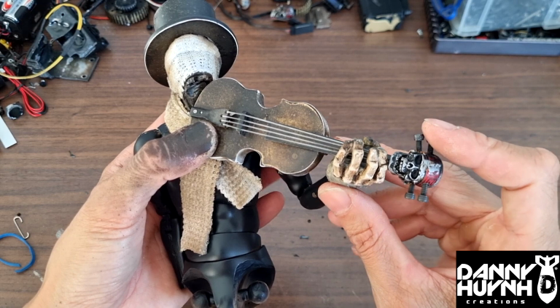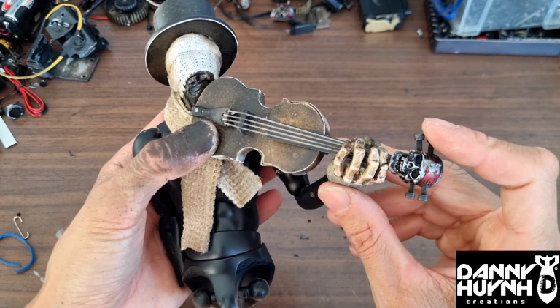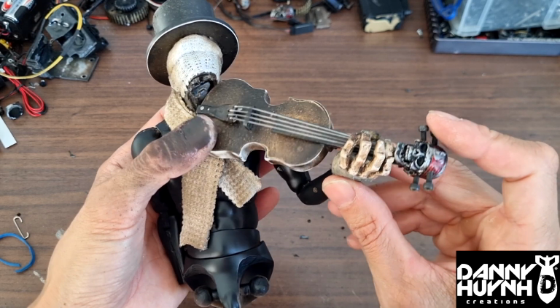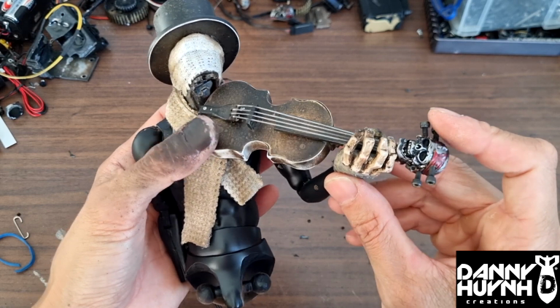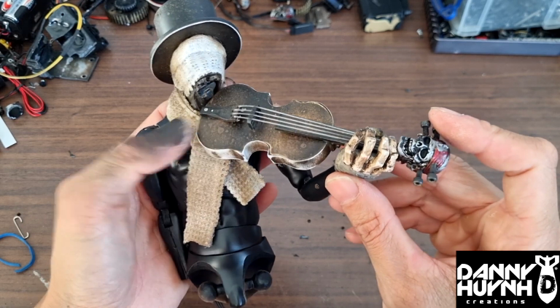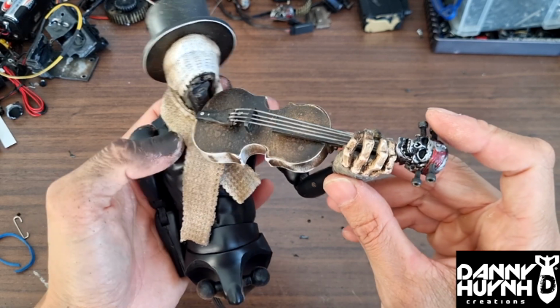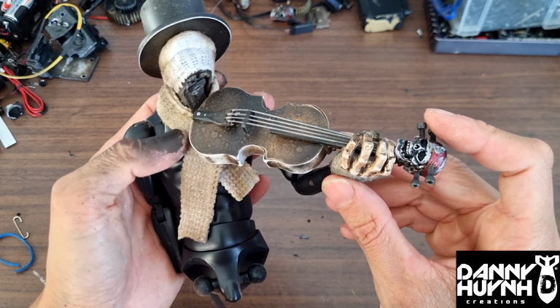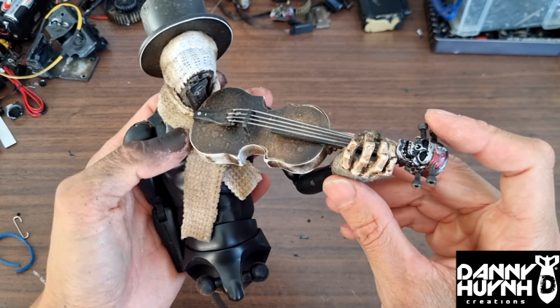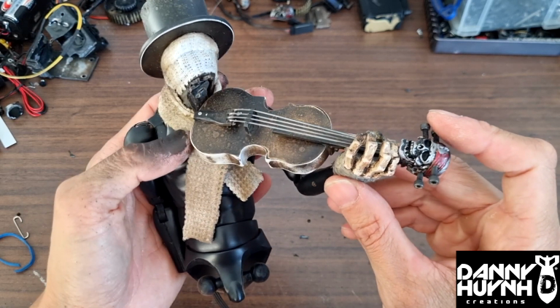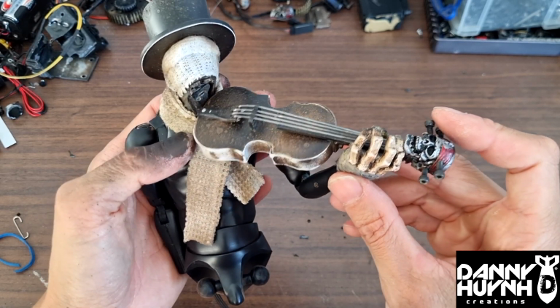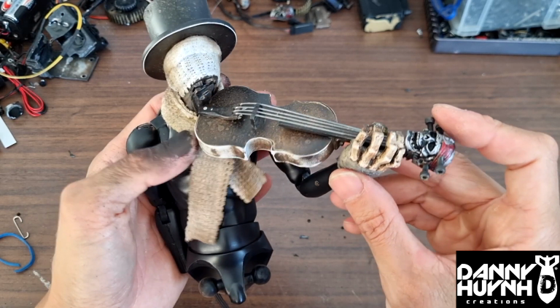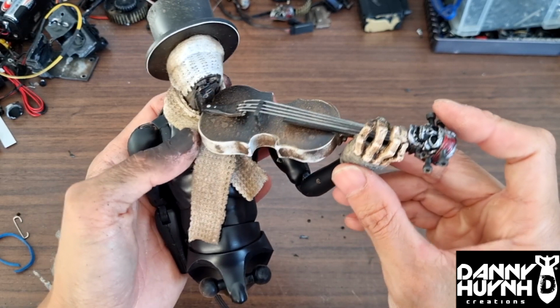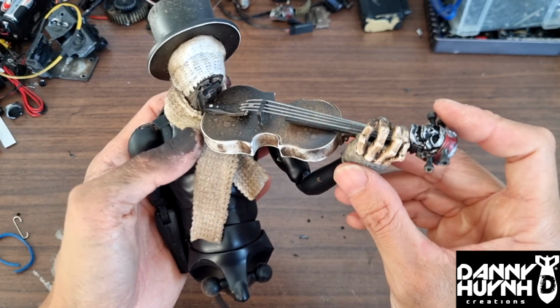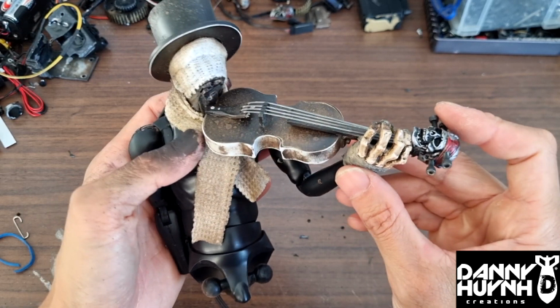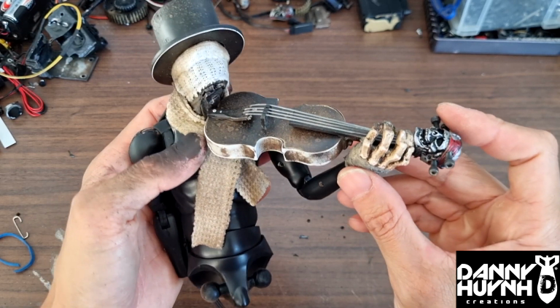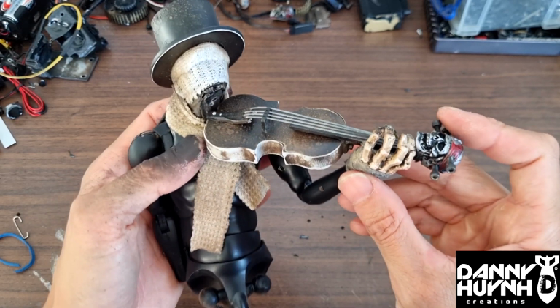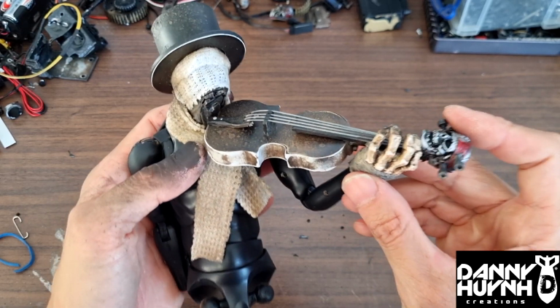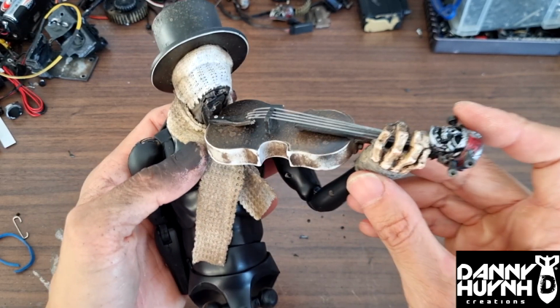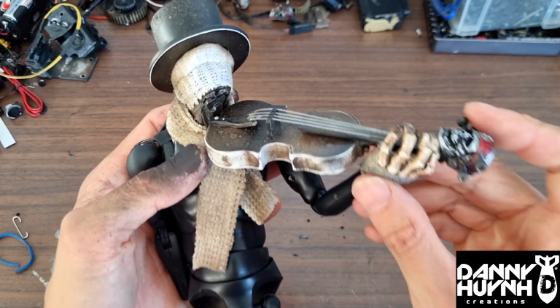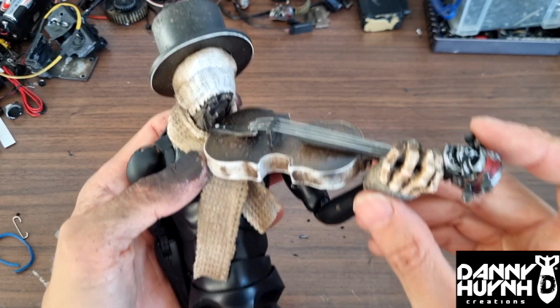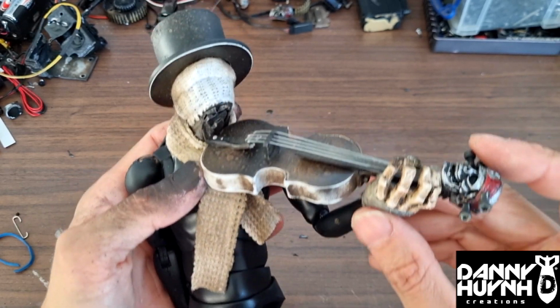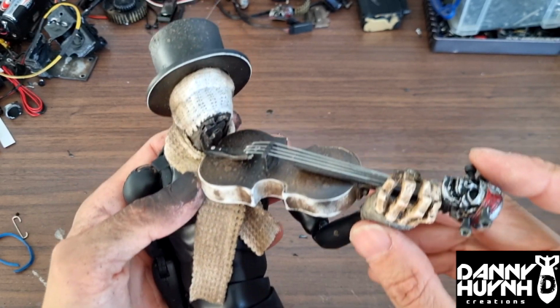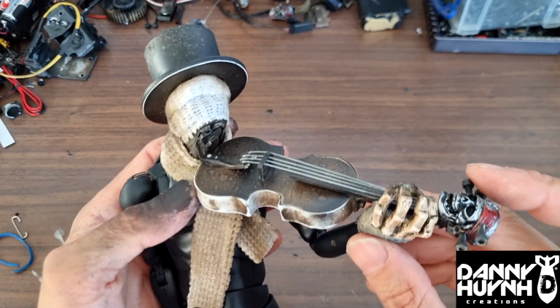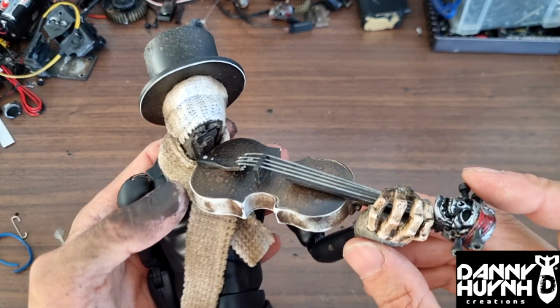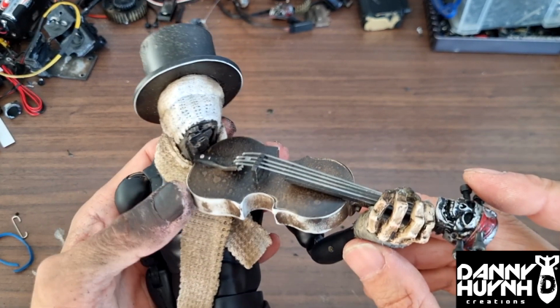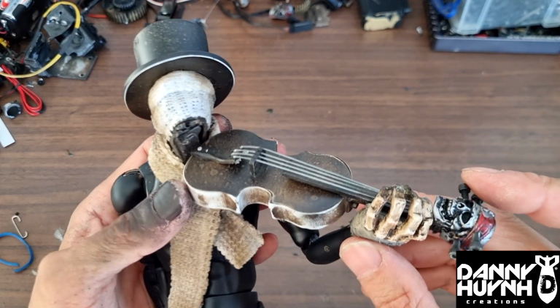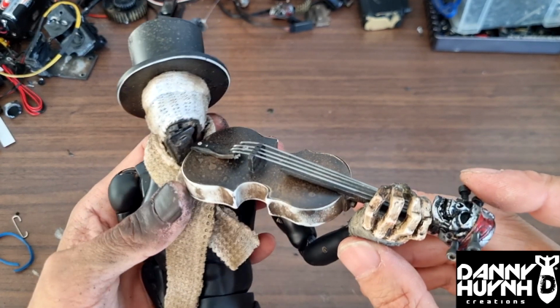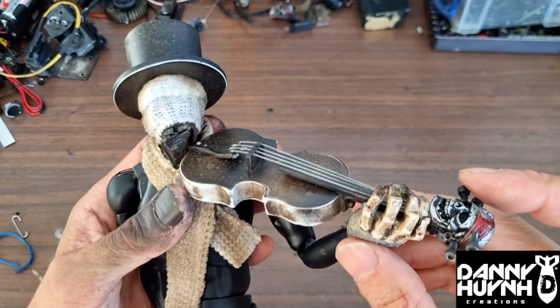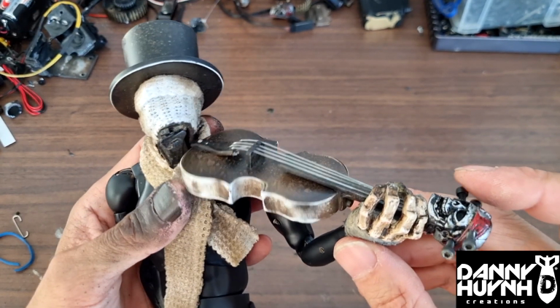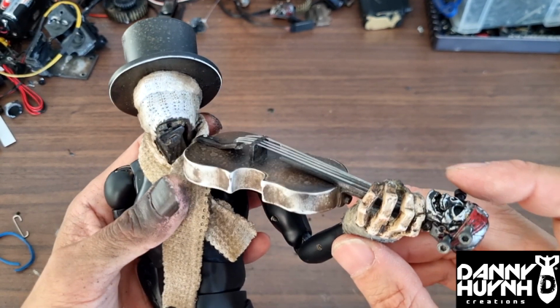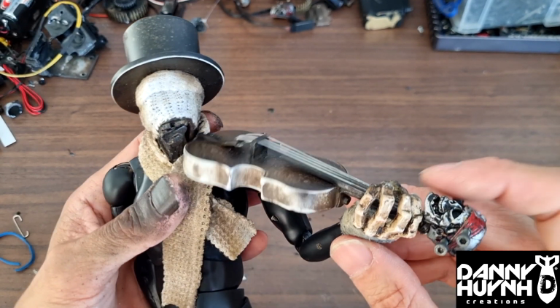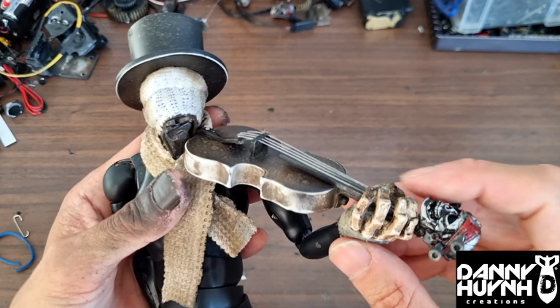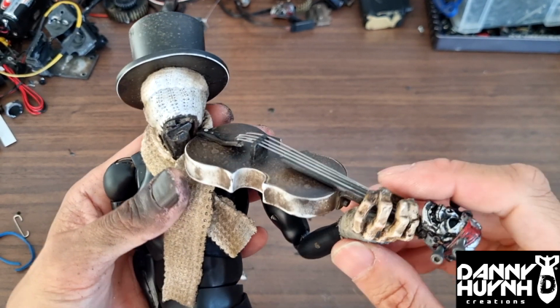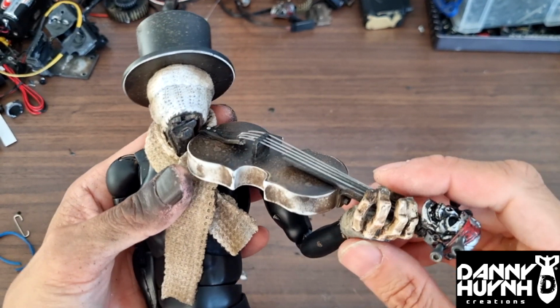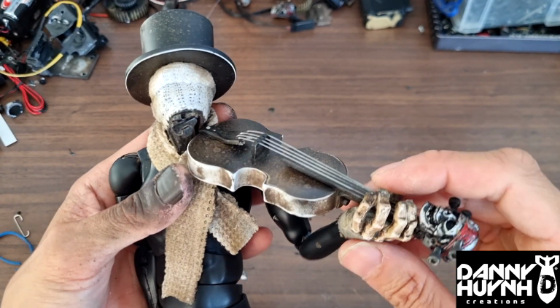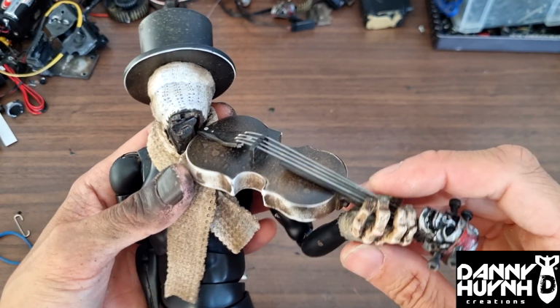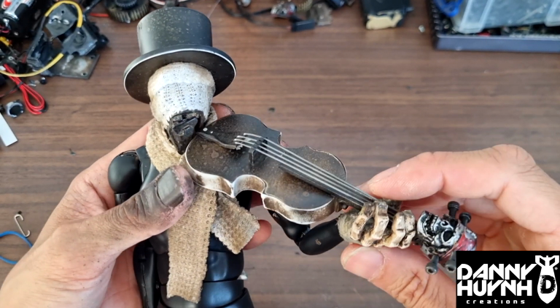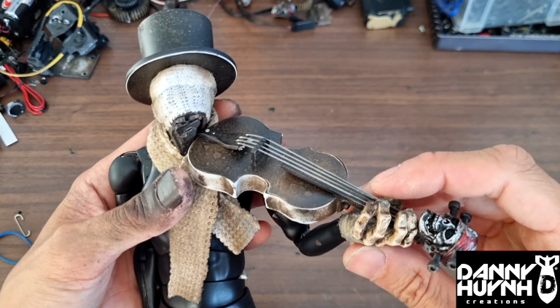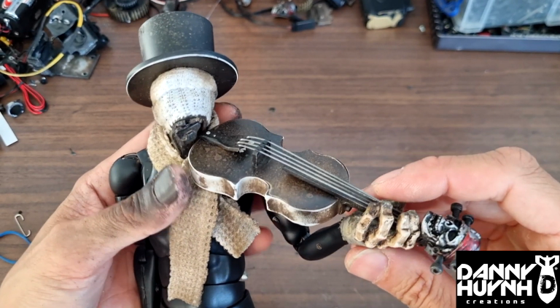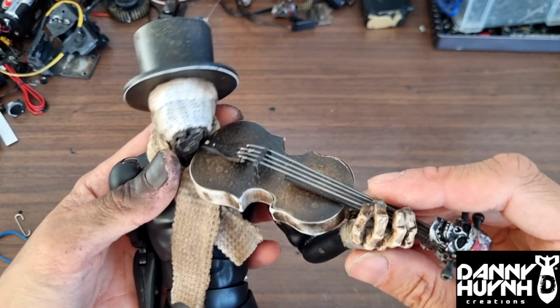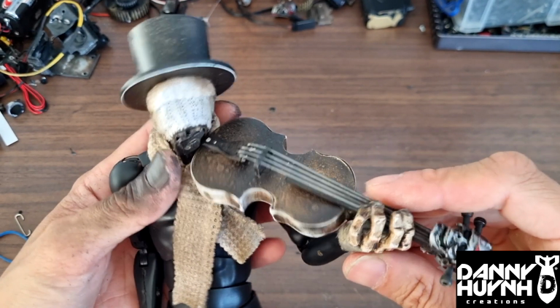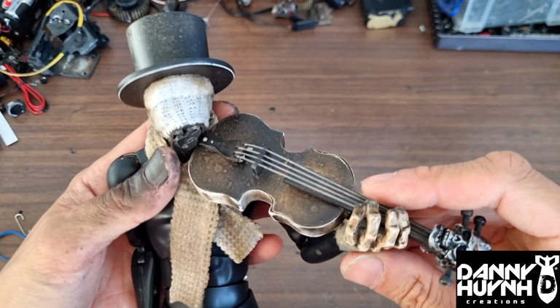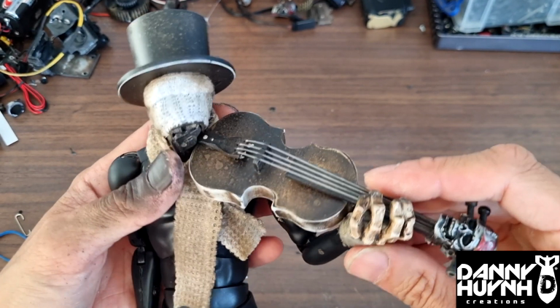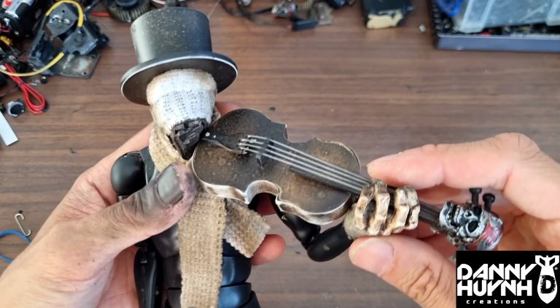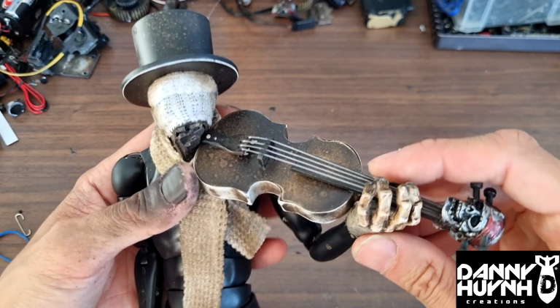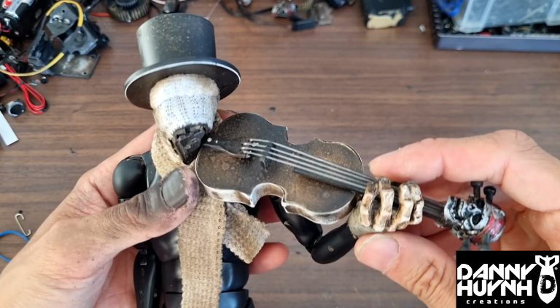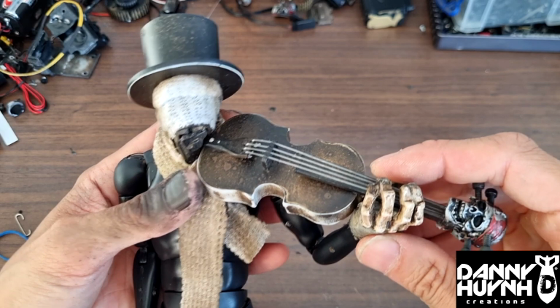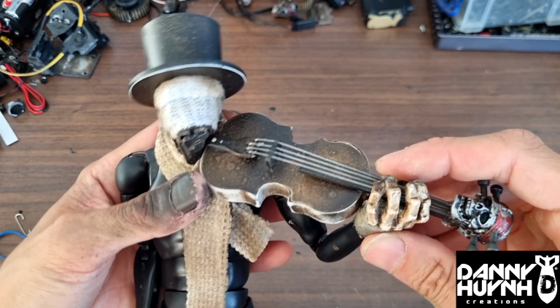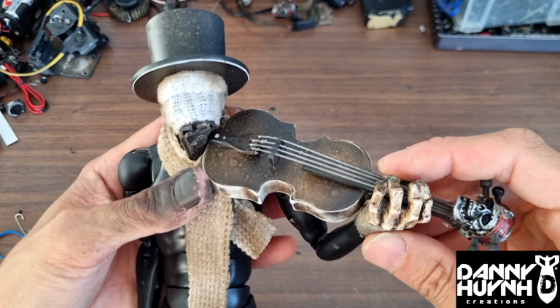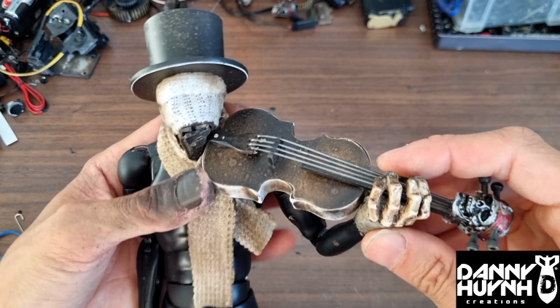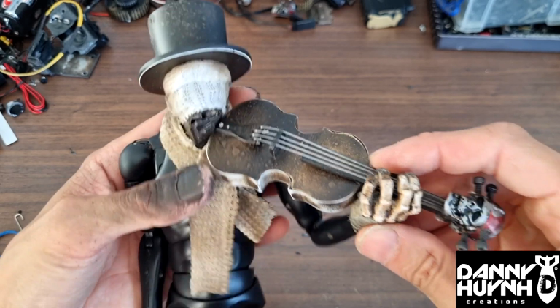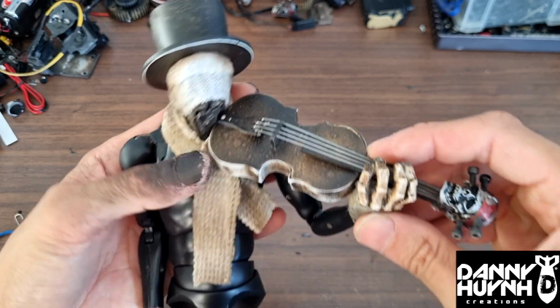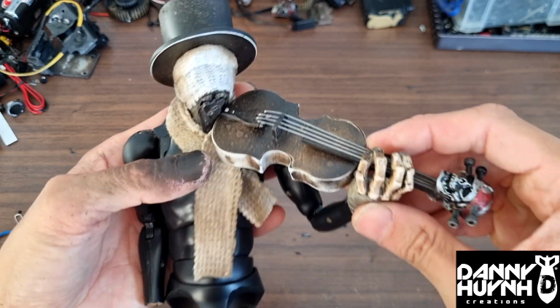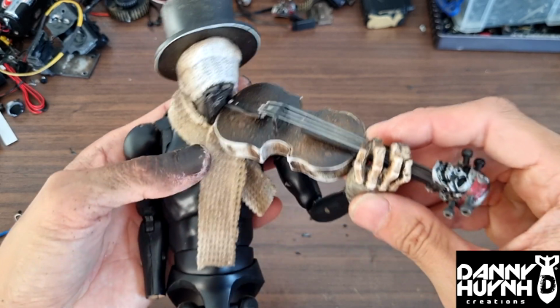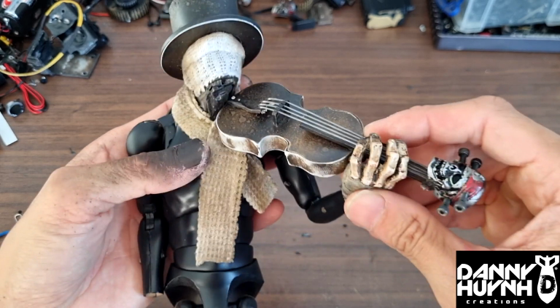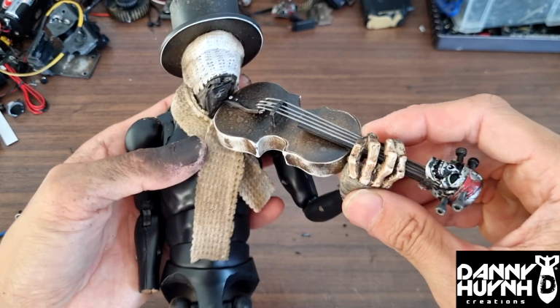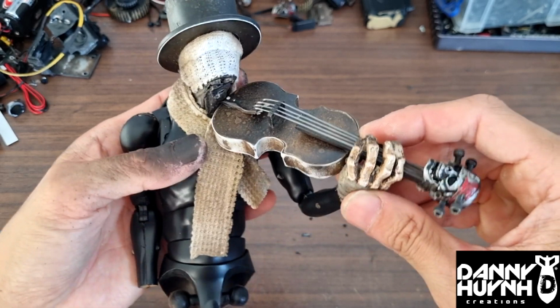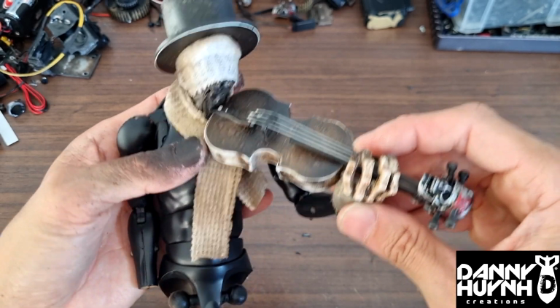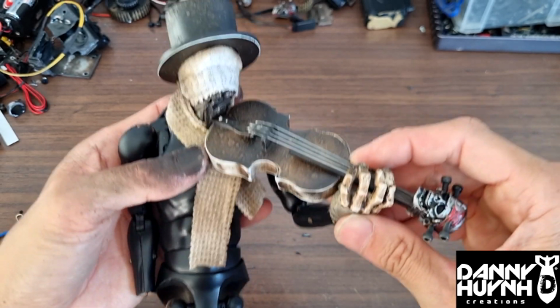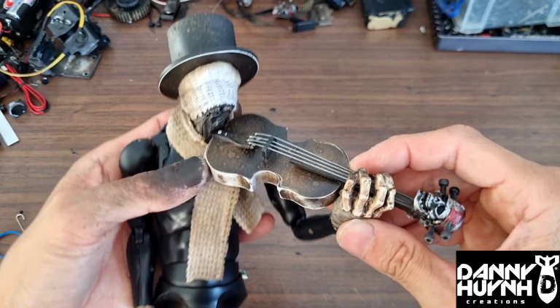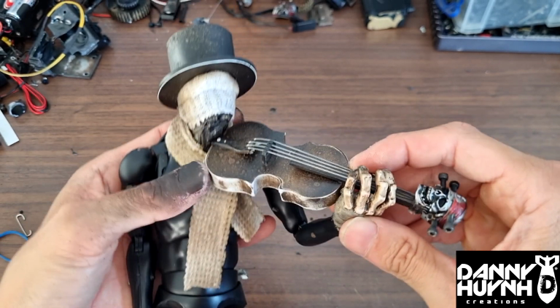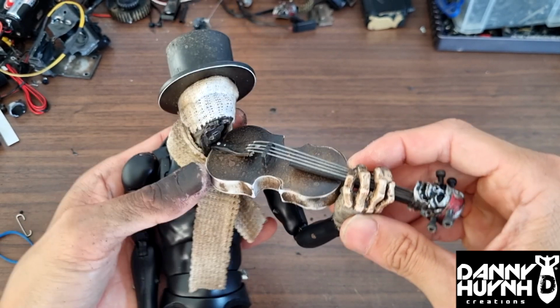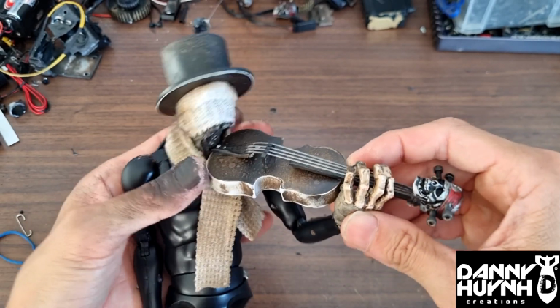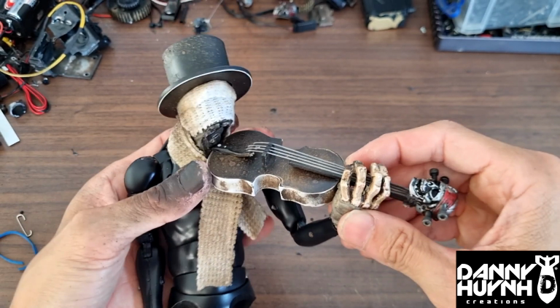Now that looks pretty close. That's pretty good. Very happy with that.